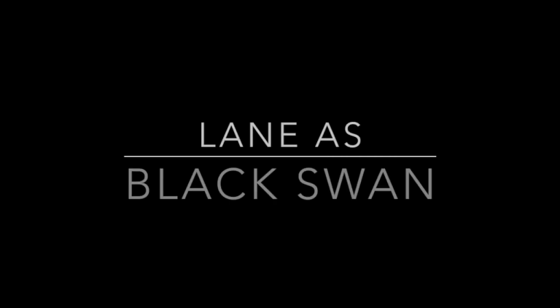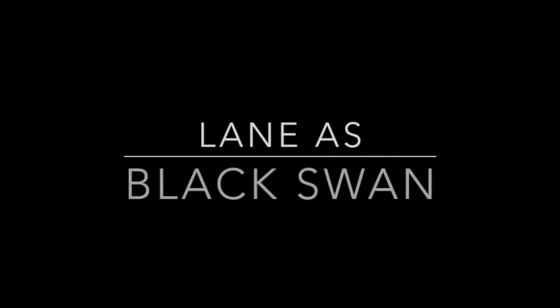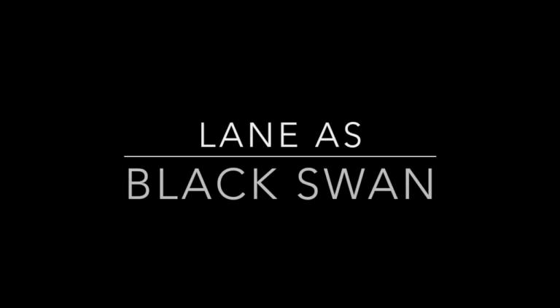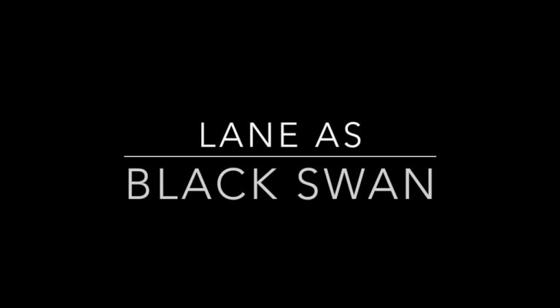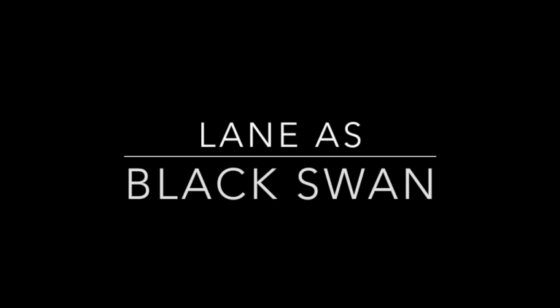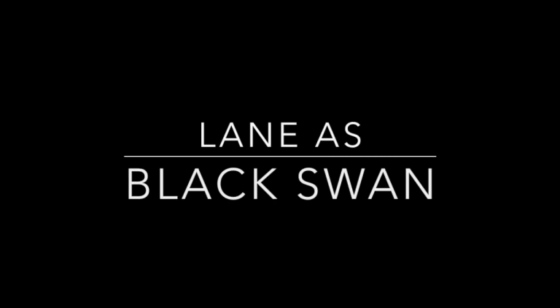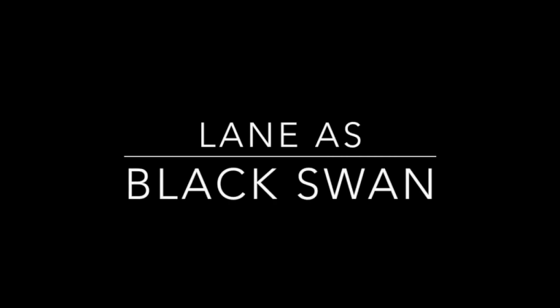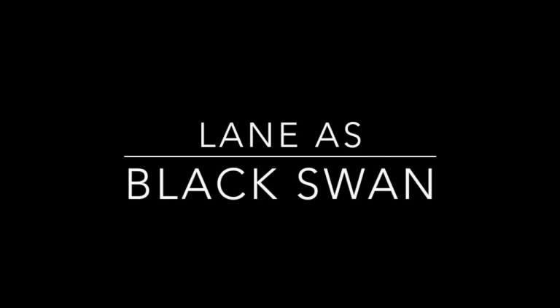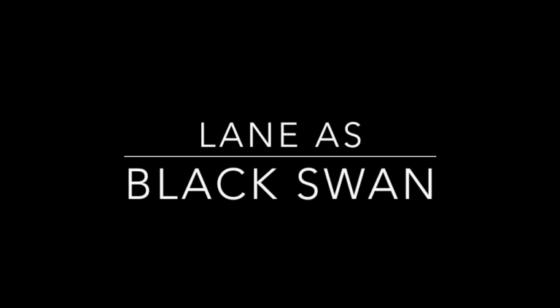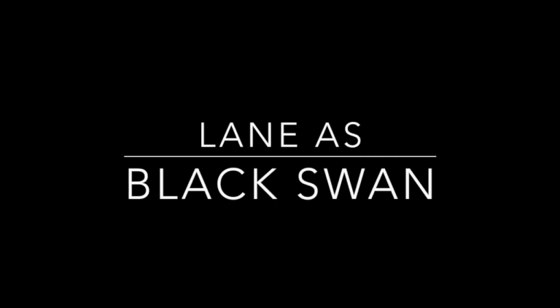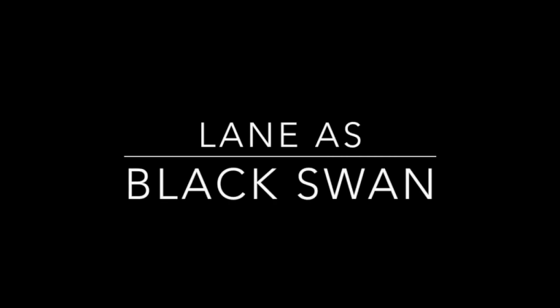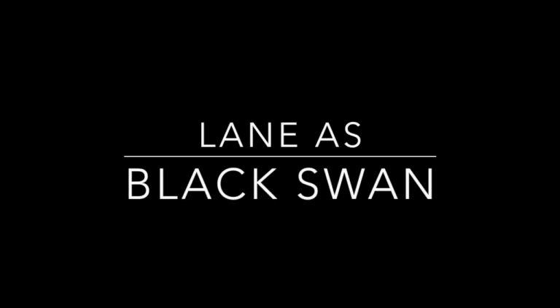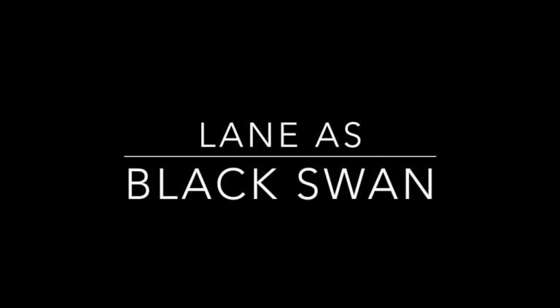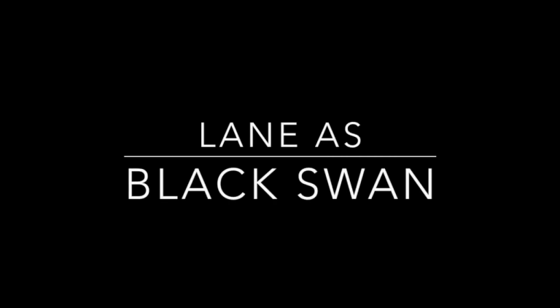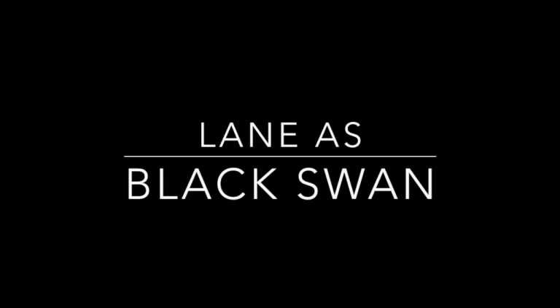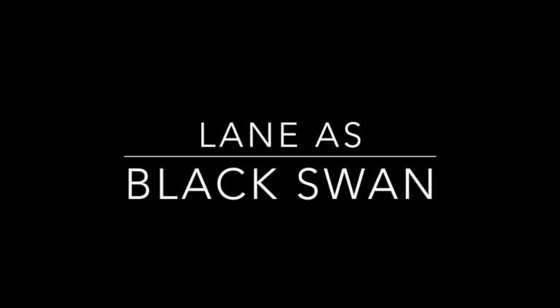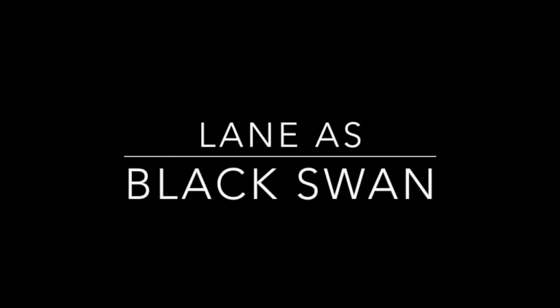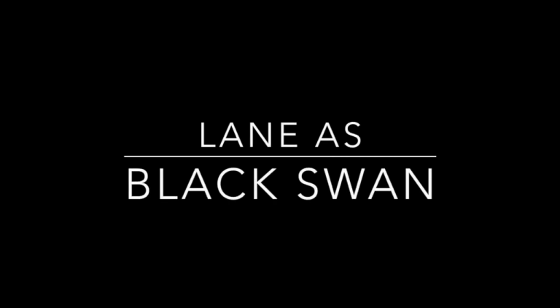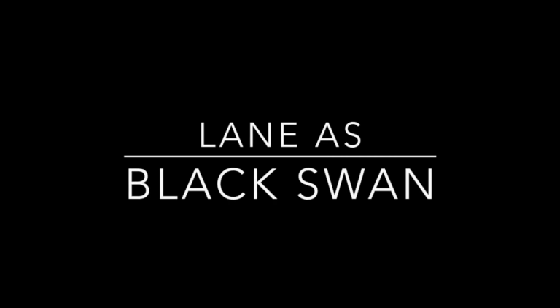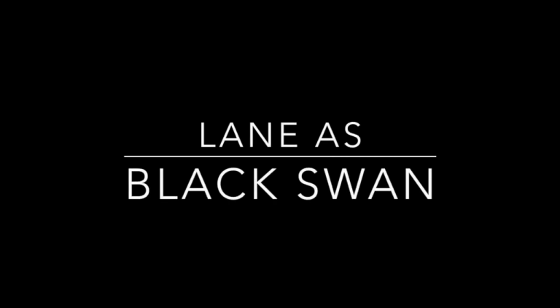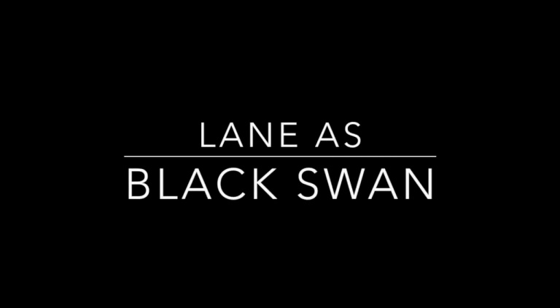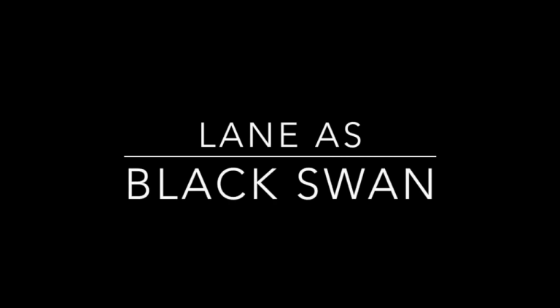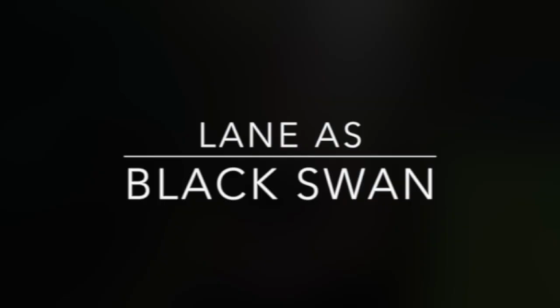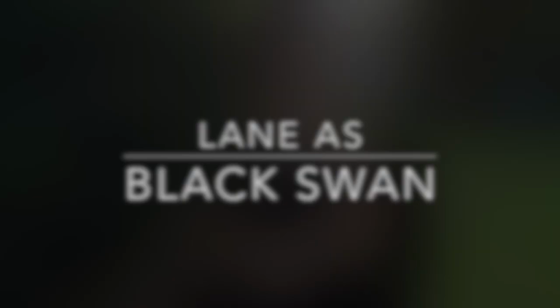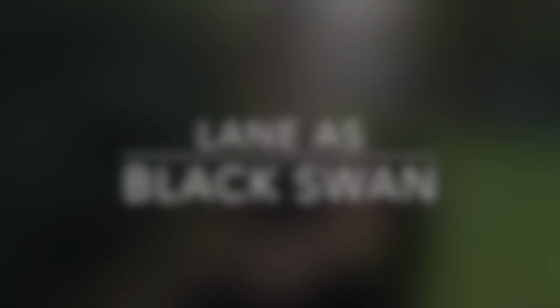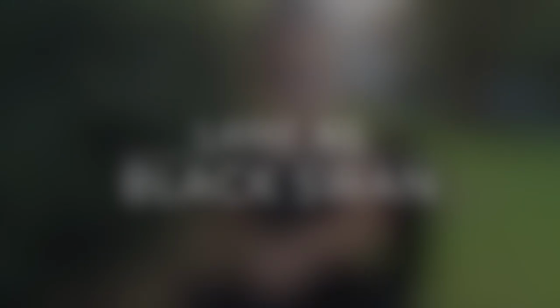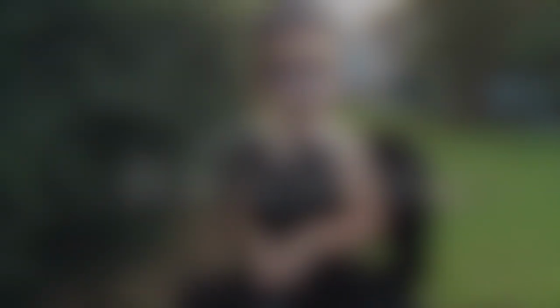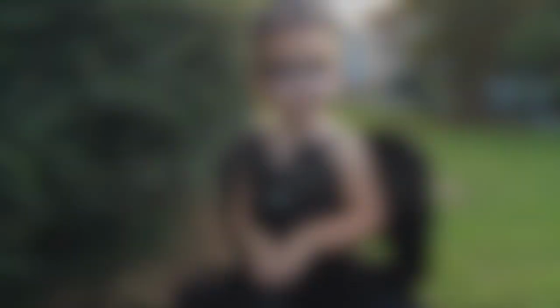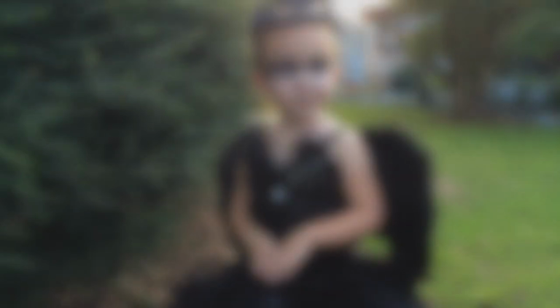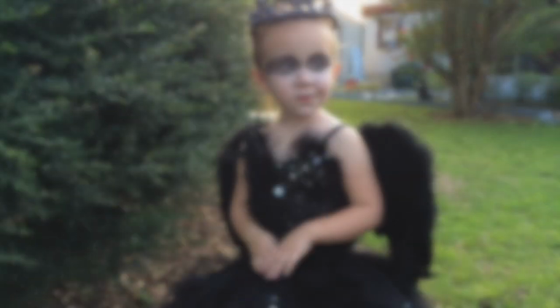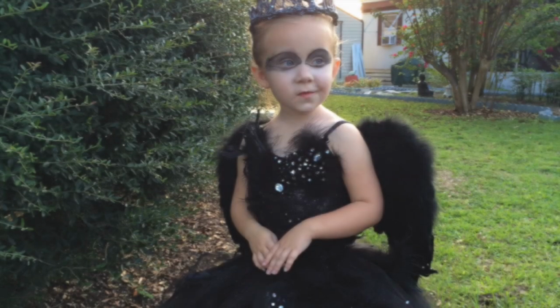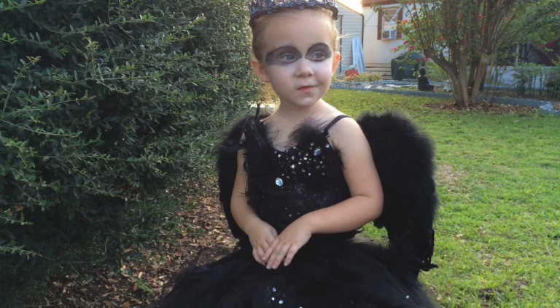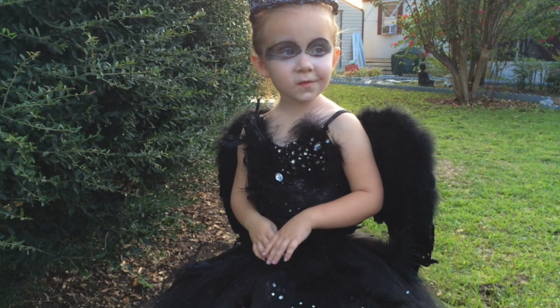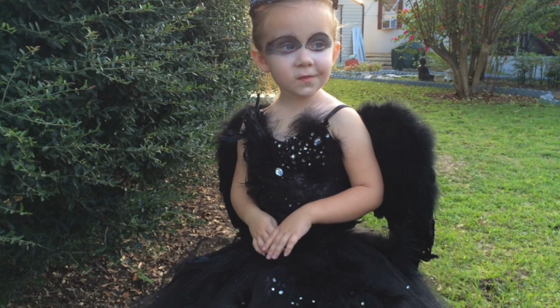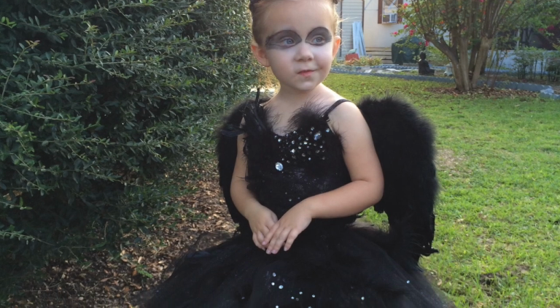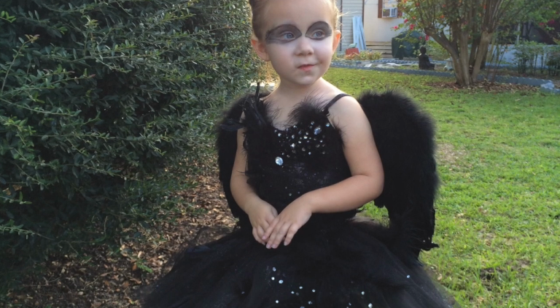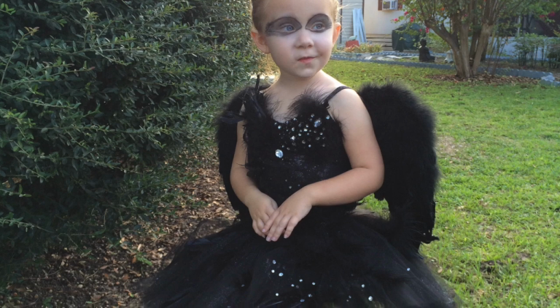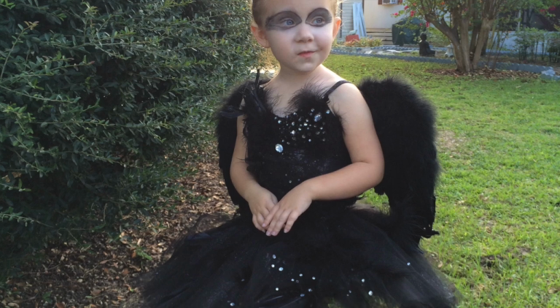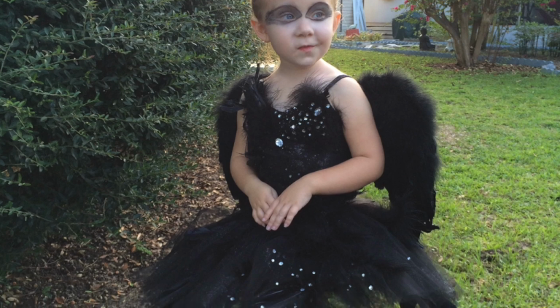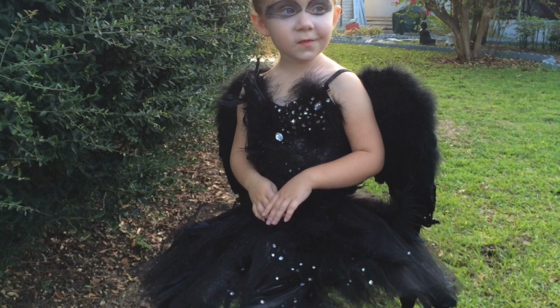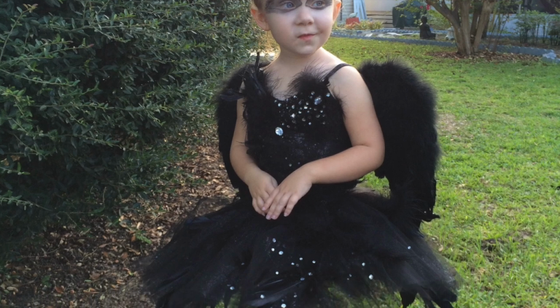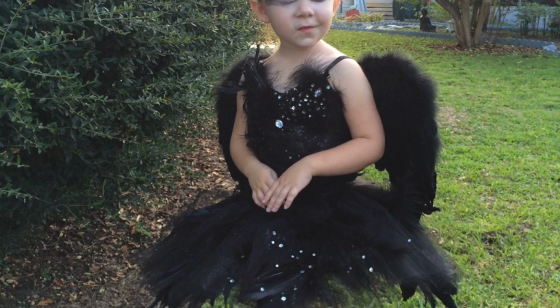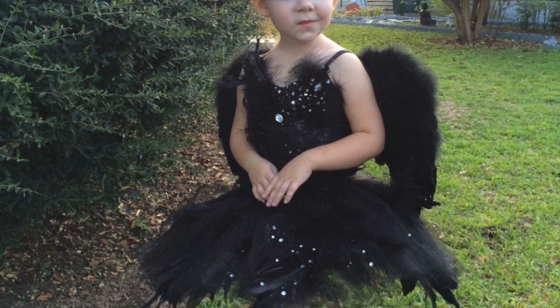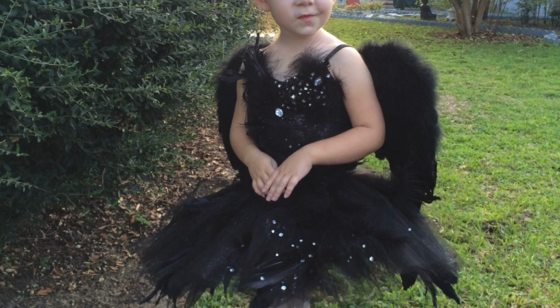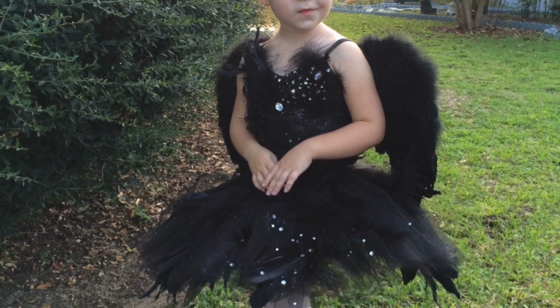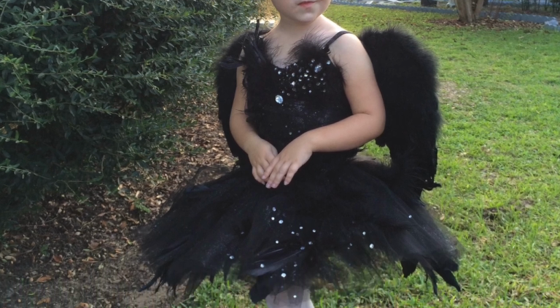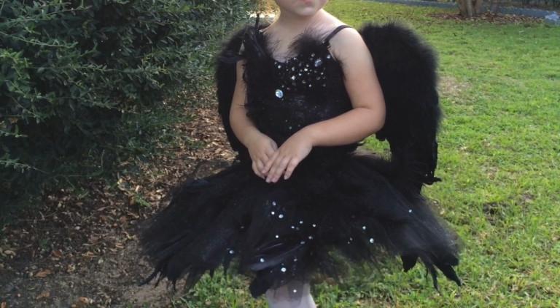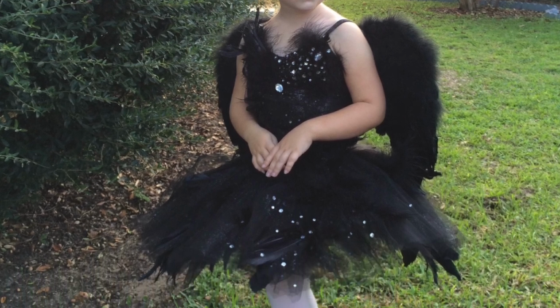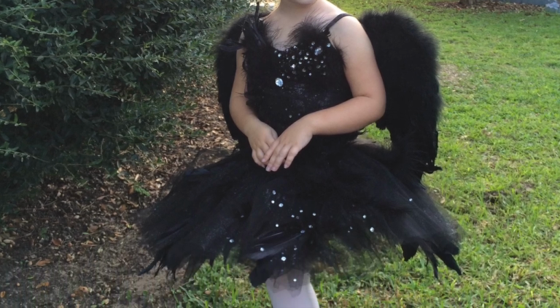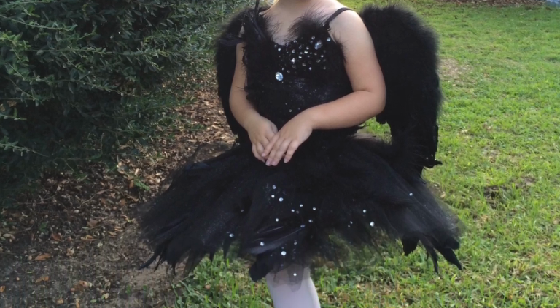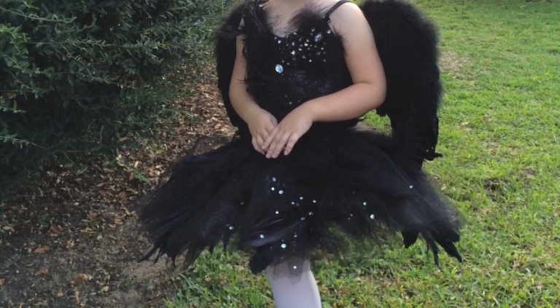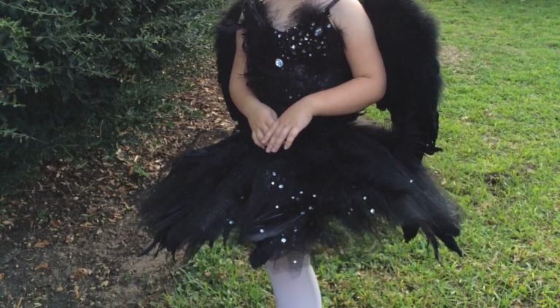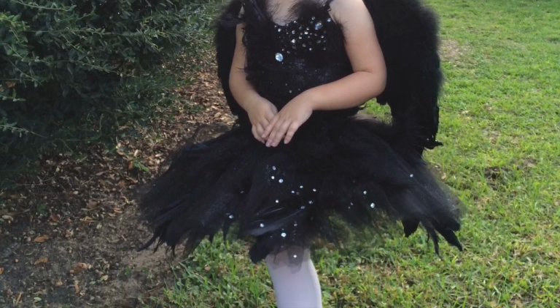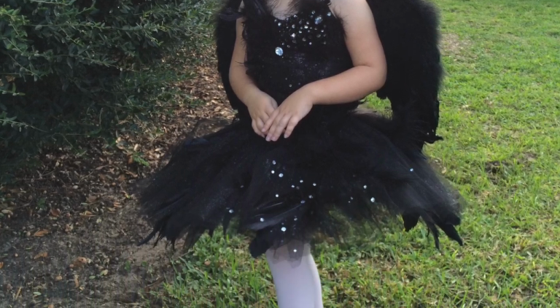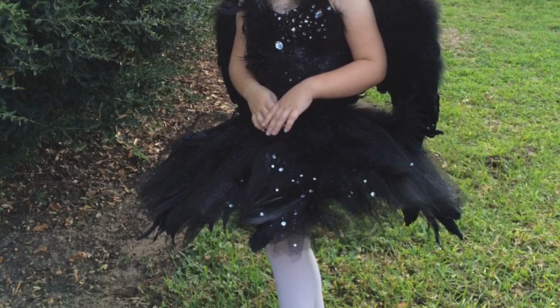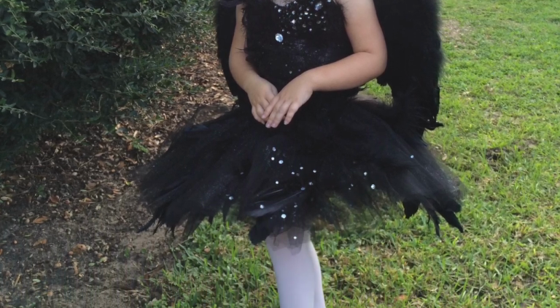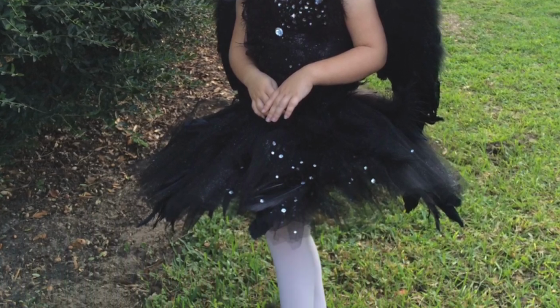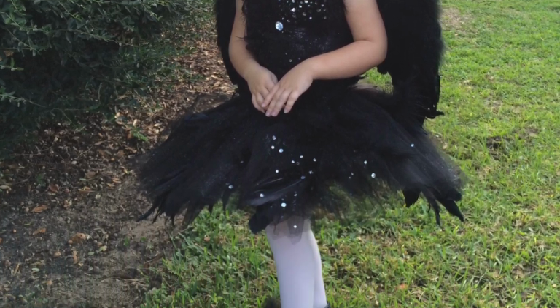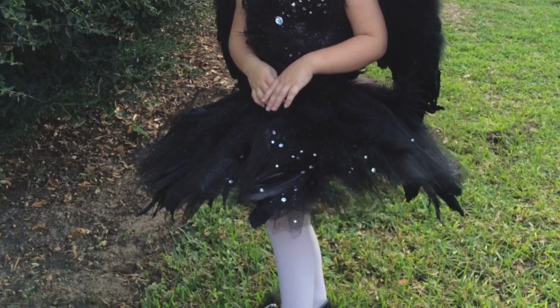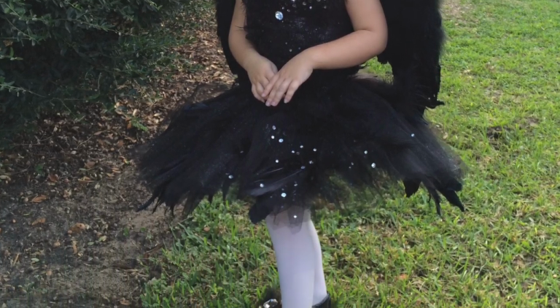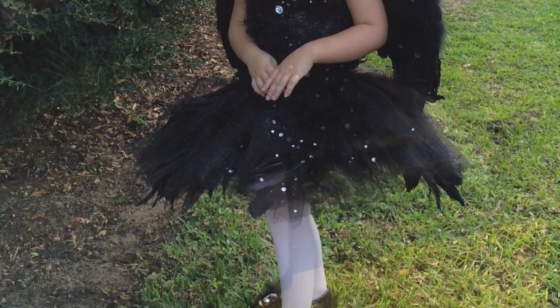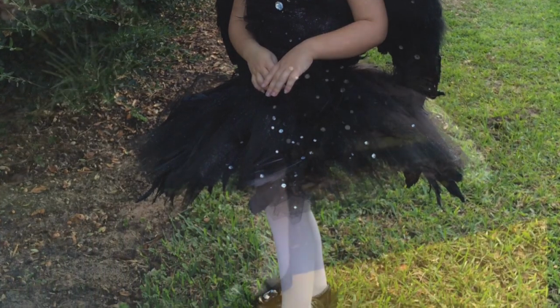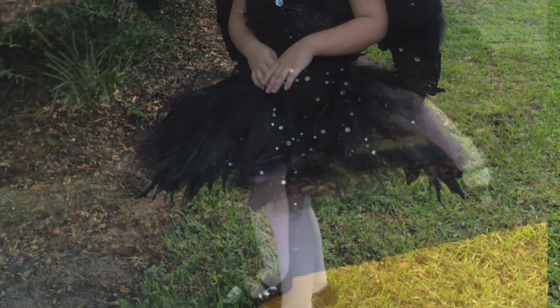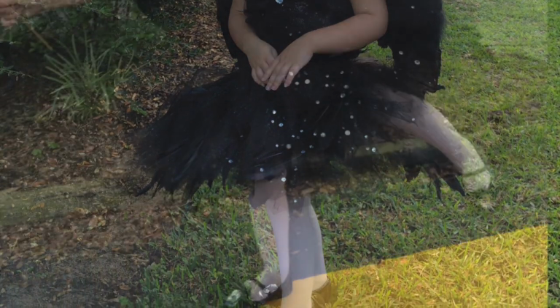Hi everybody, this is Jennifer from Fertilum and this is a video on Lane's Halloween costume for this year. She was the black swan.